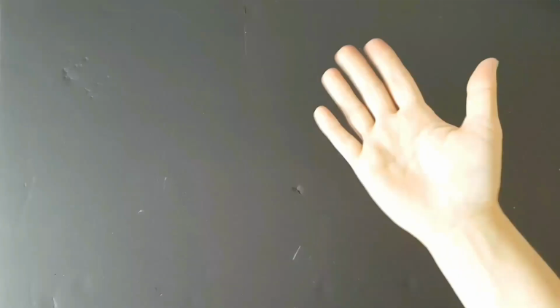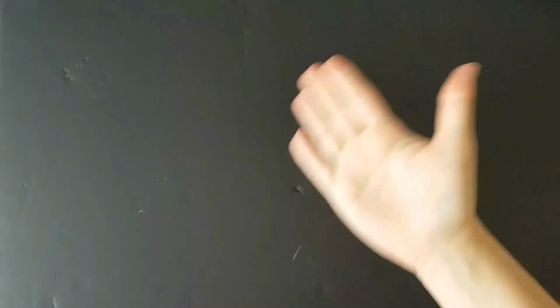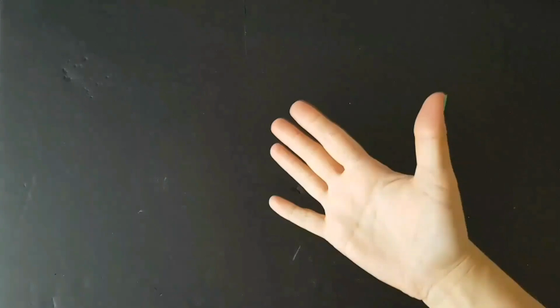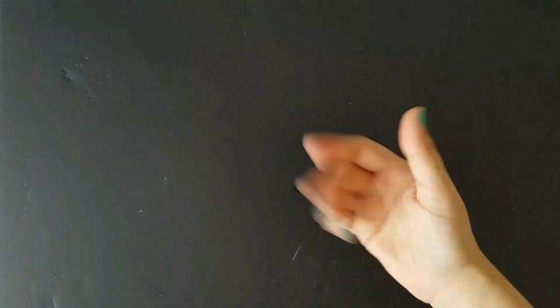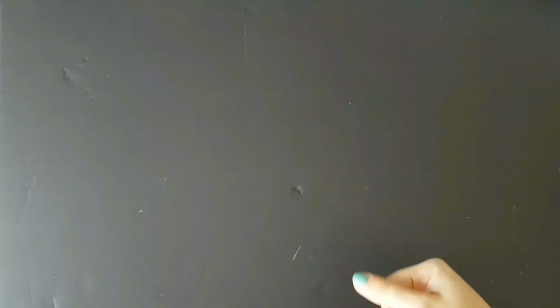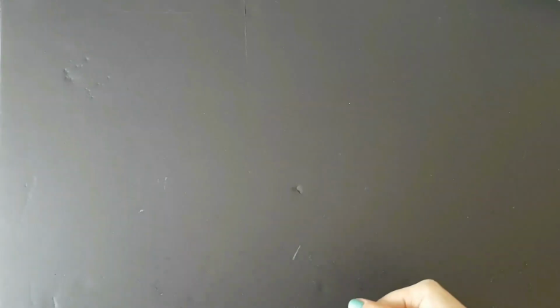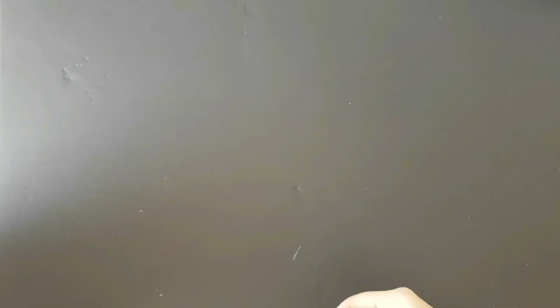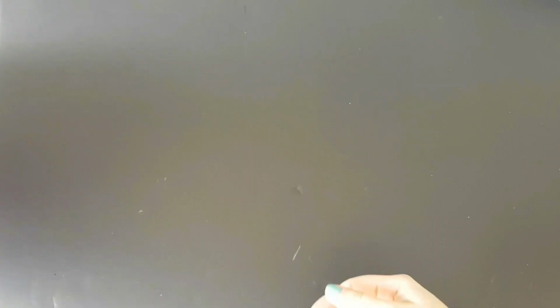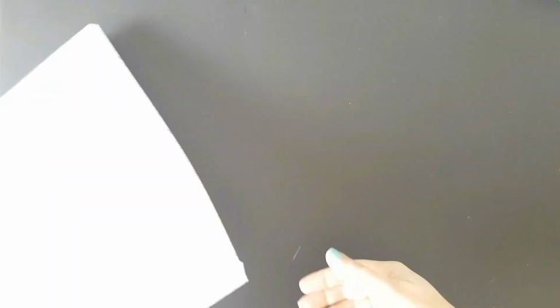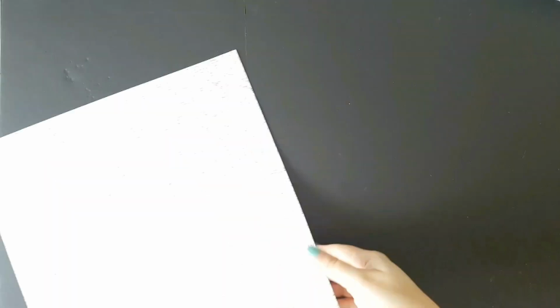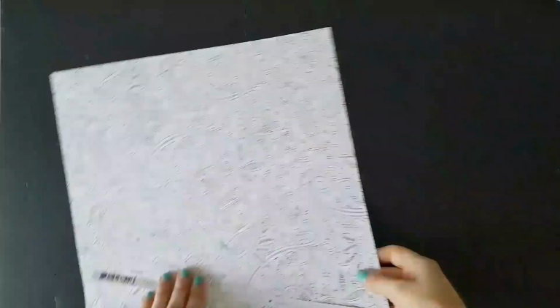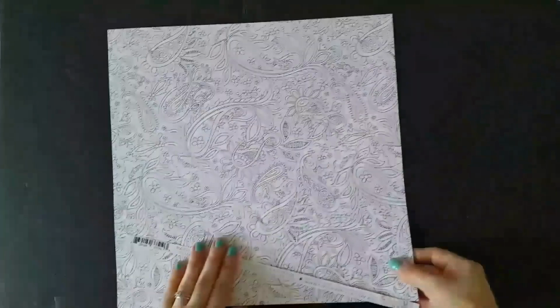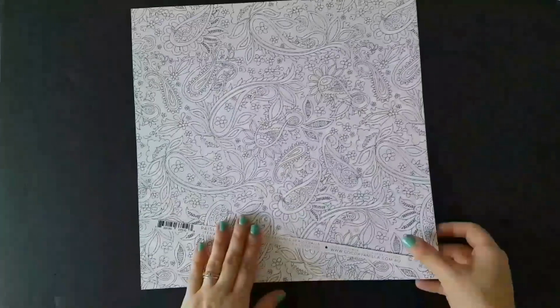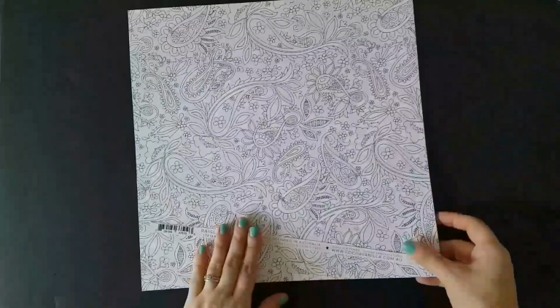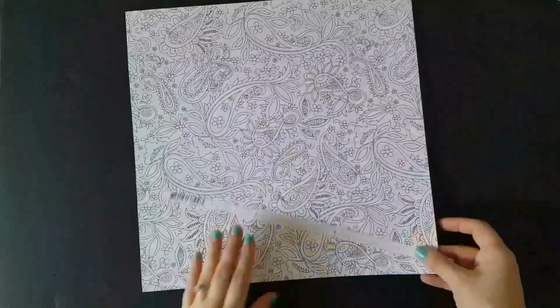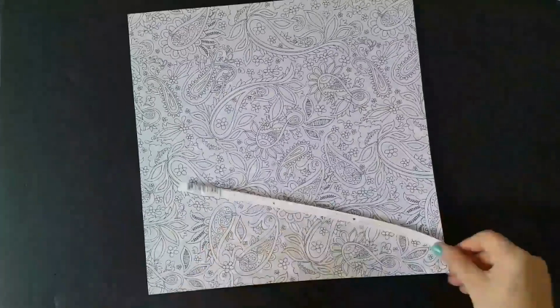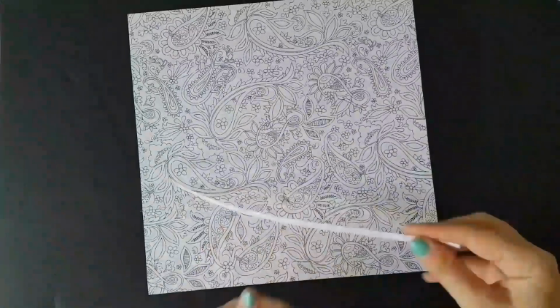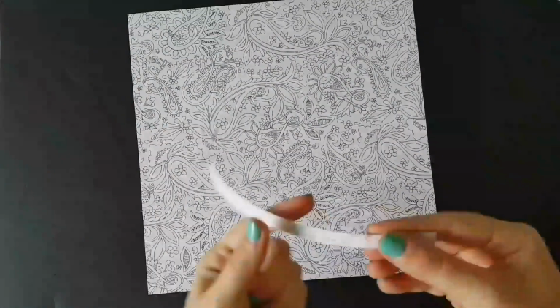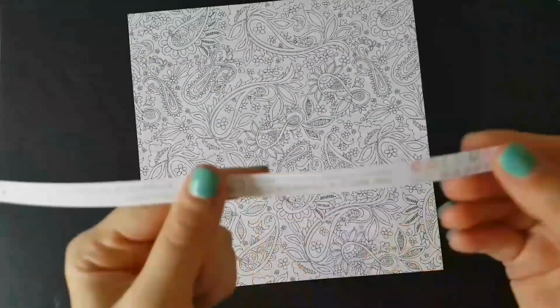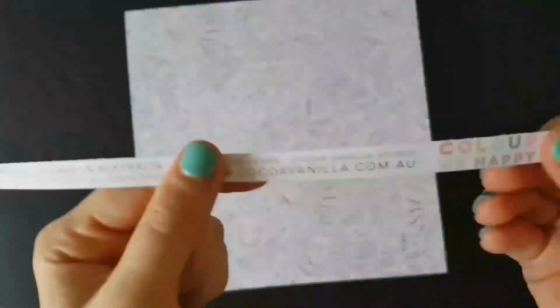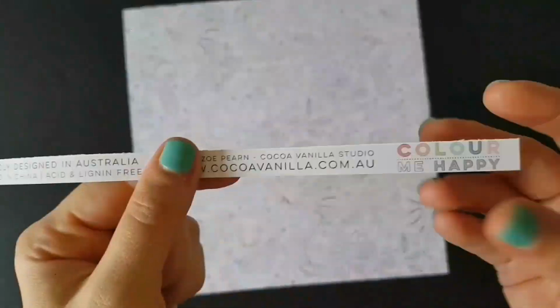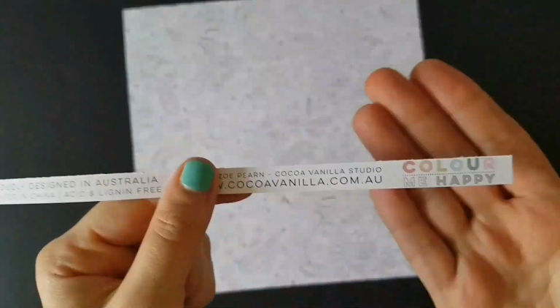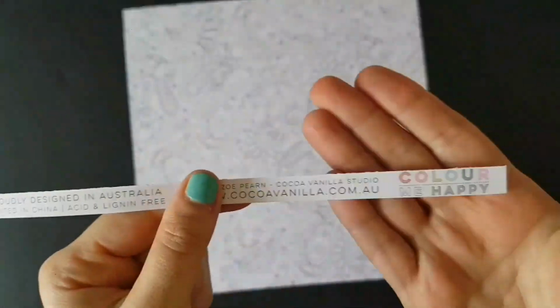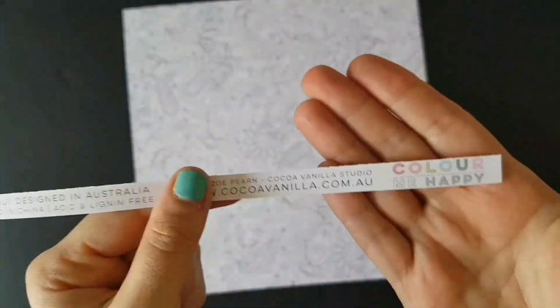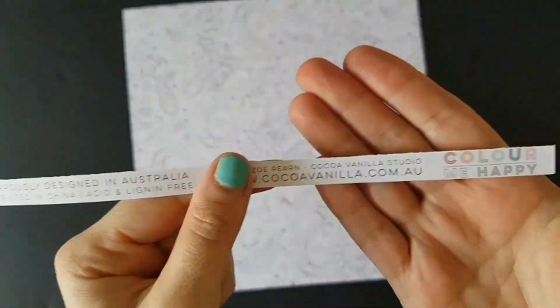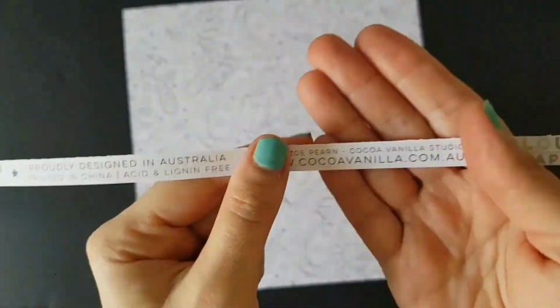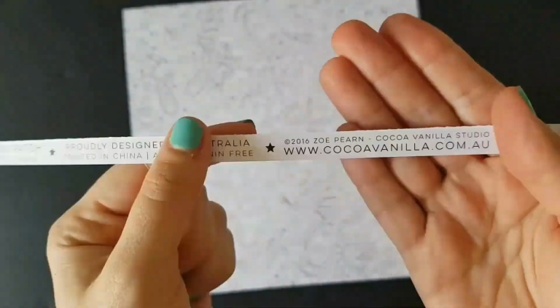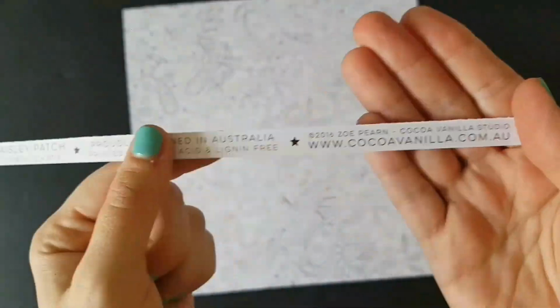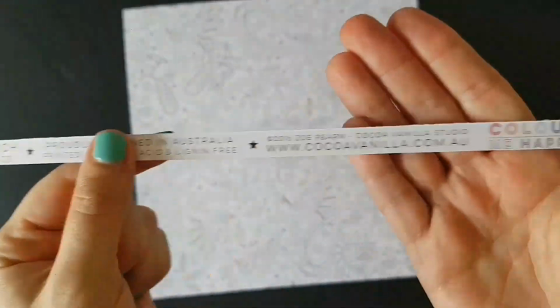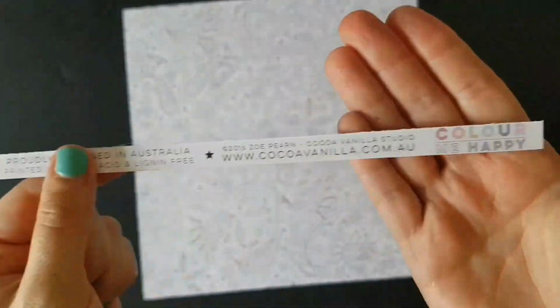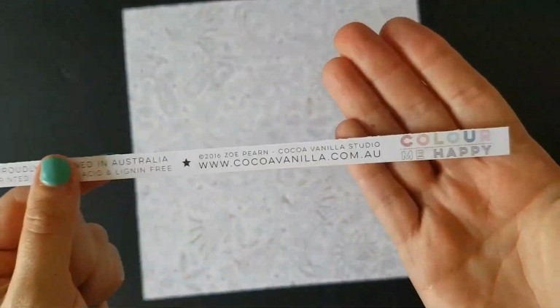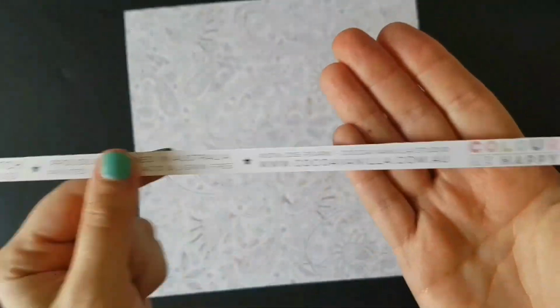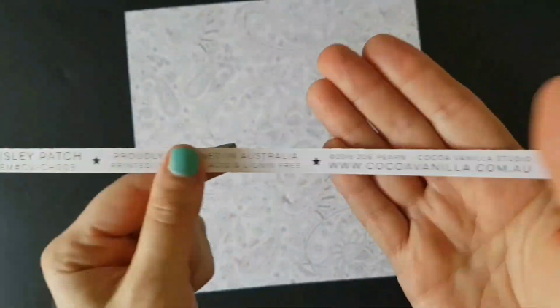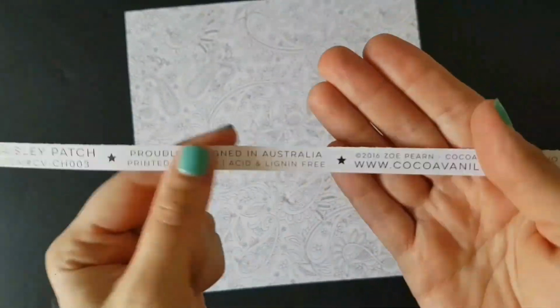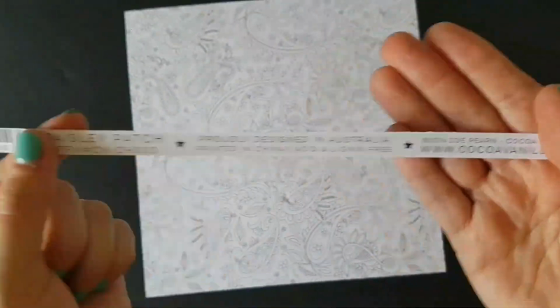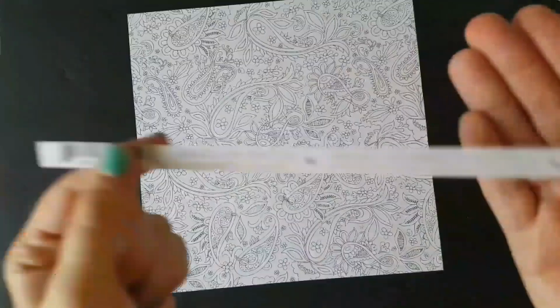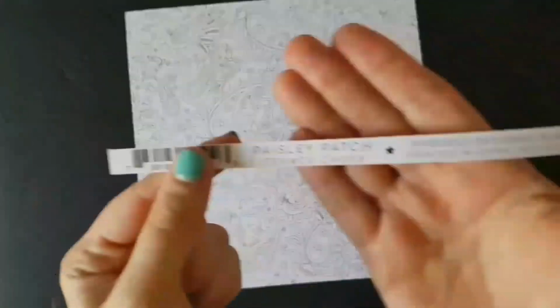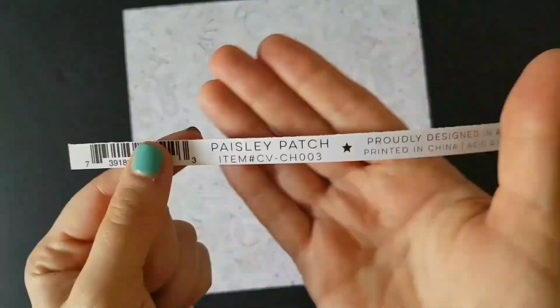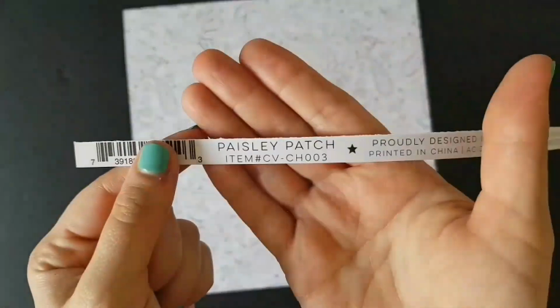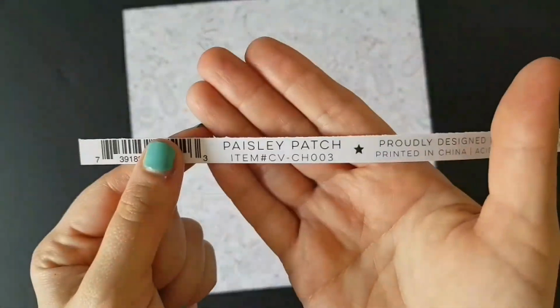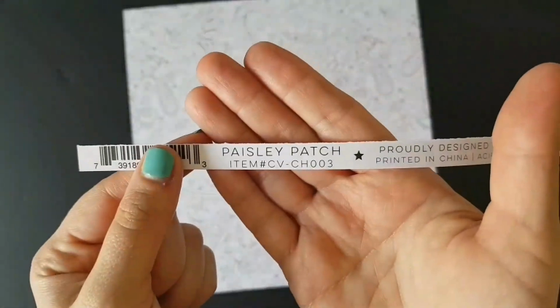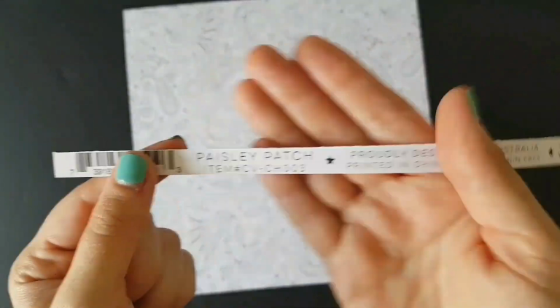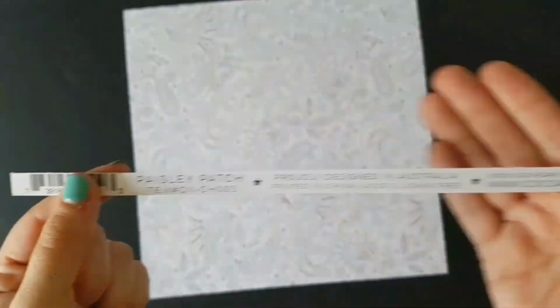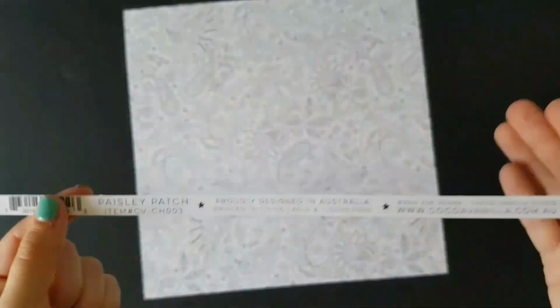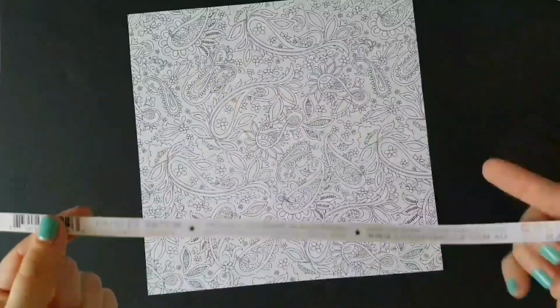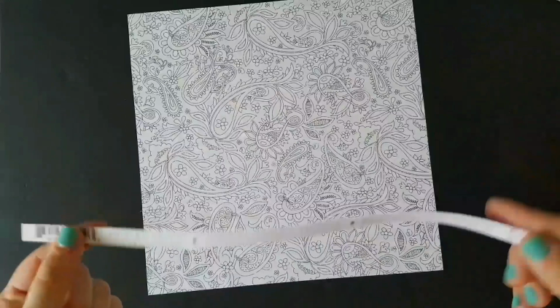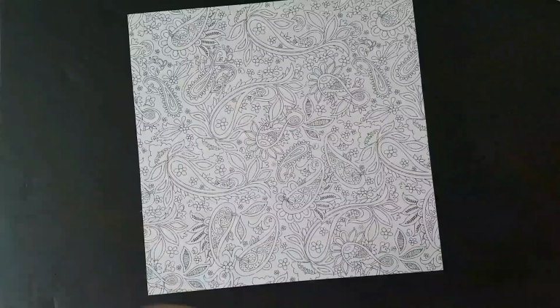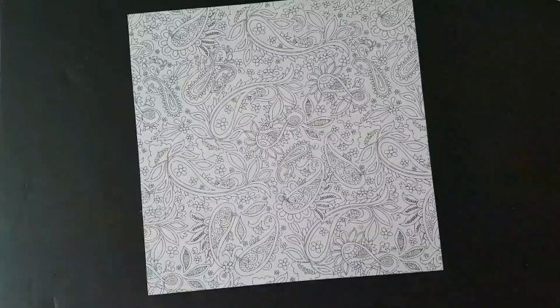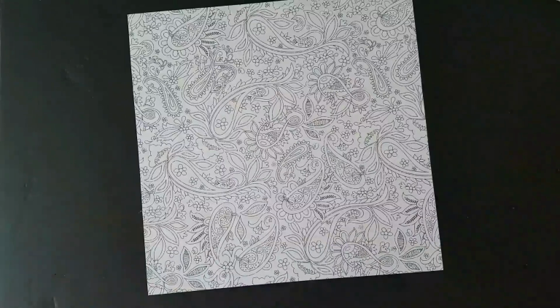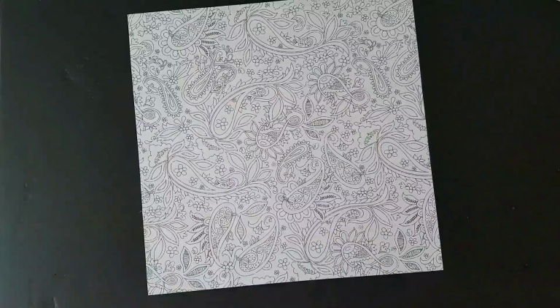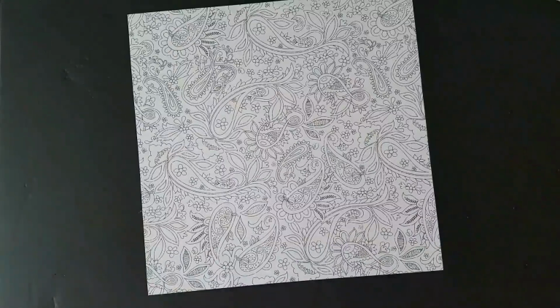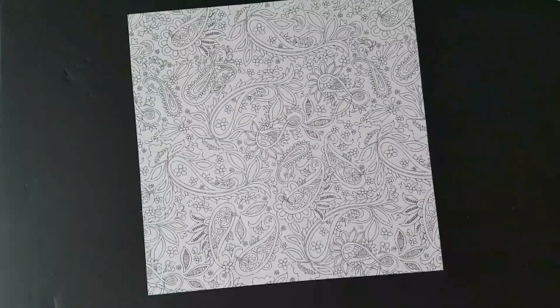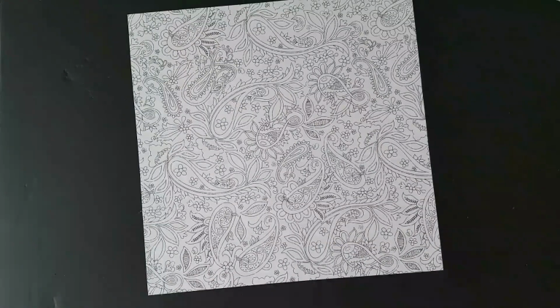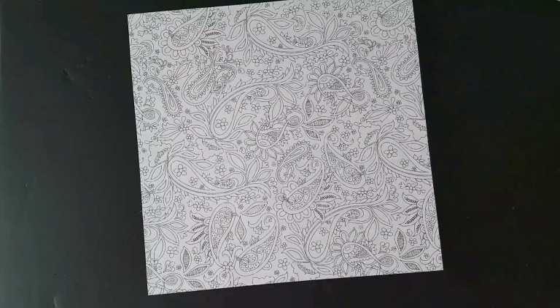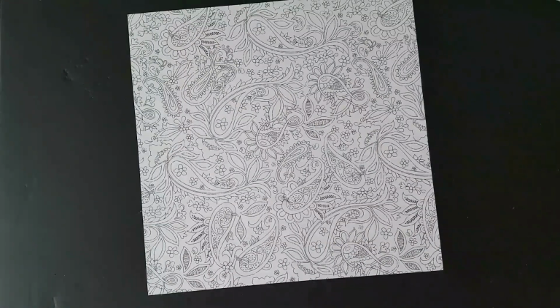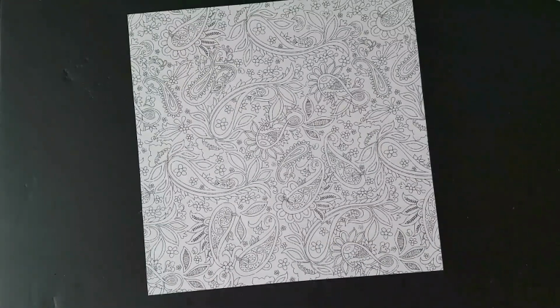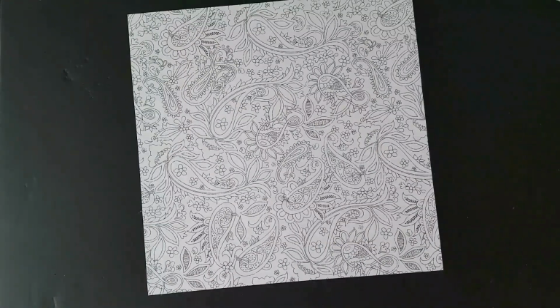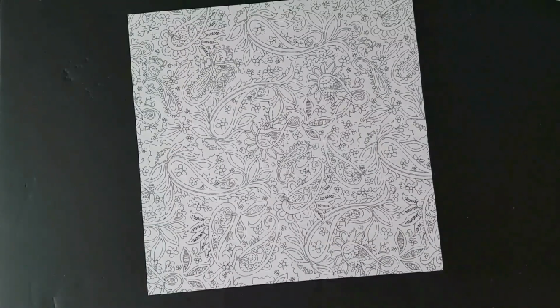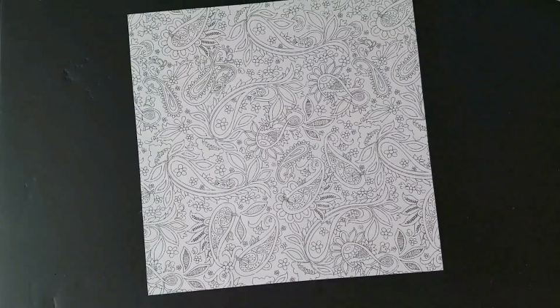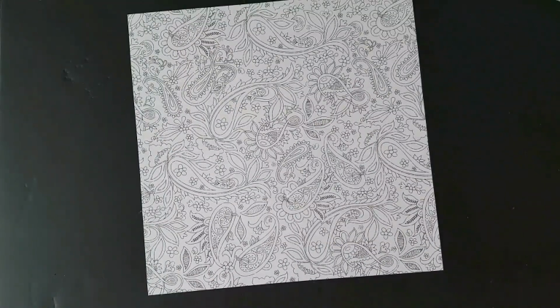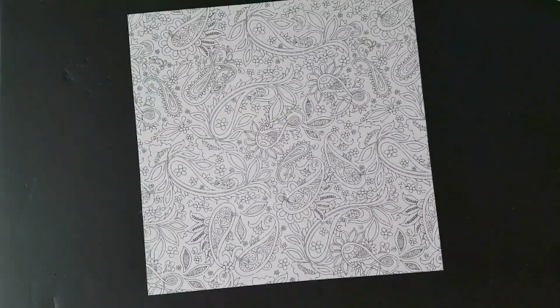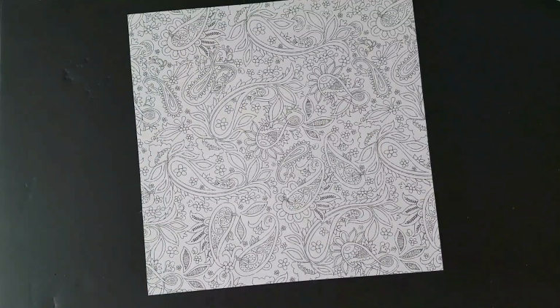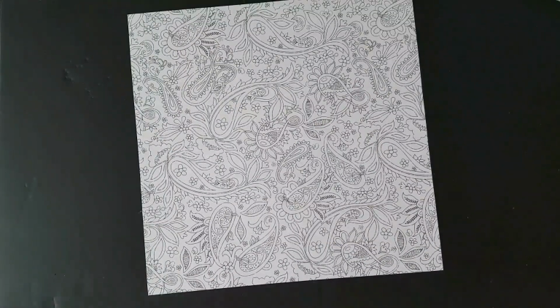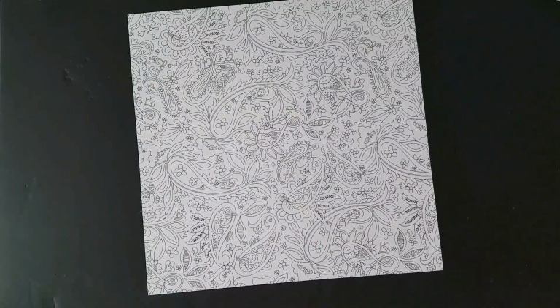Hi everyone, it's Bec here from Hello My Name Is Bec. Popping in today just to show you a loaded envelope that I've made for my friend Lizzie.